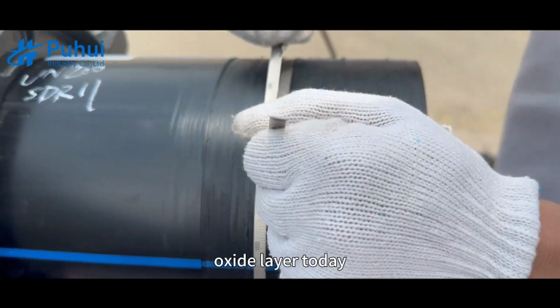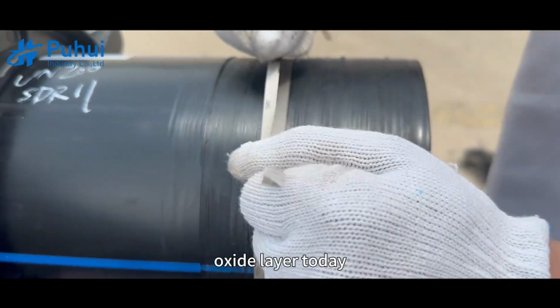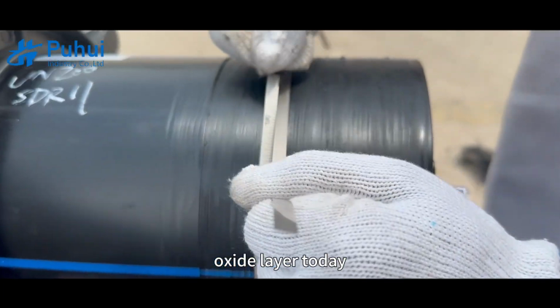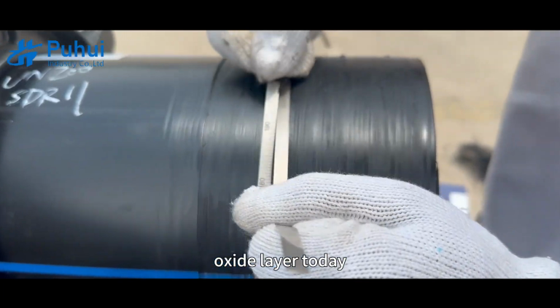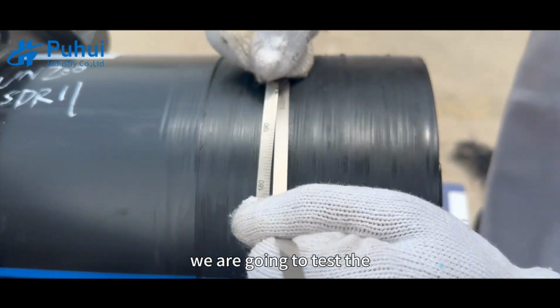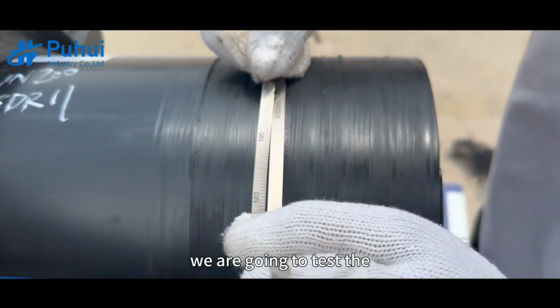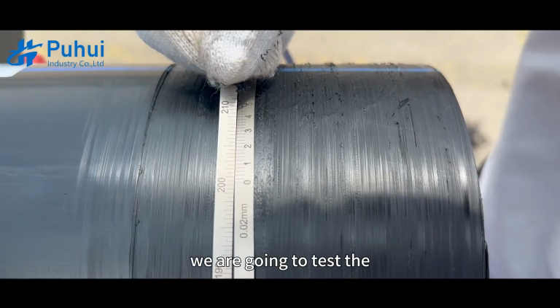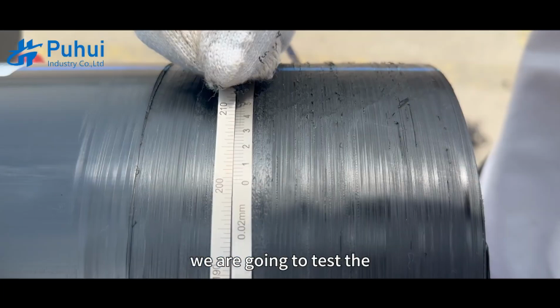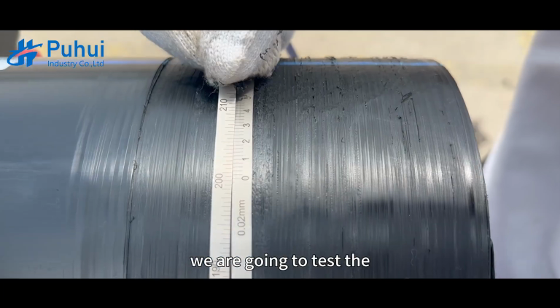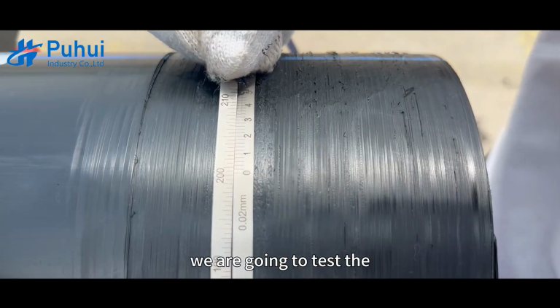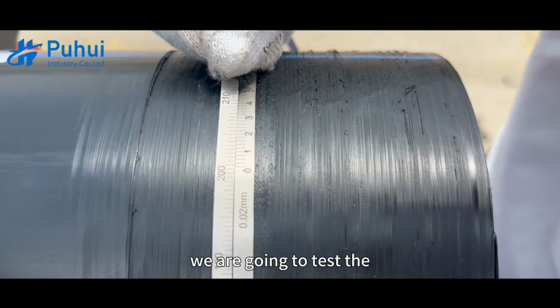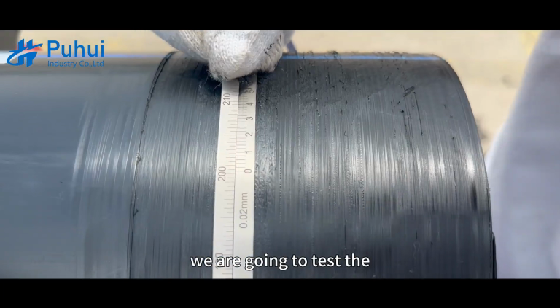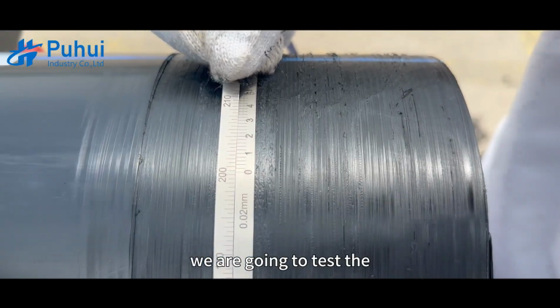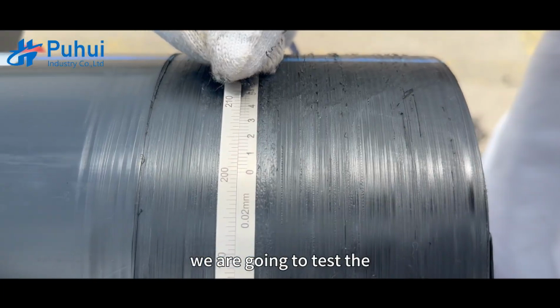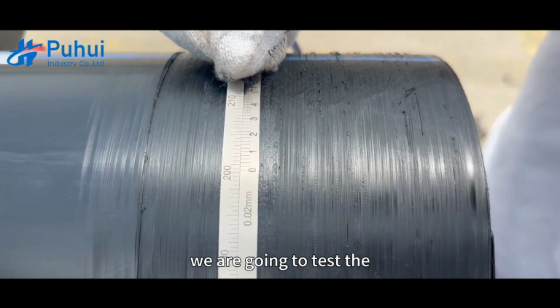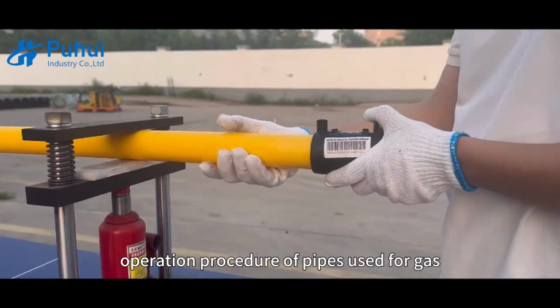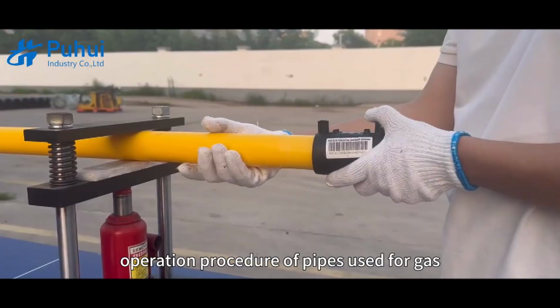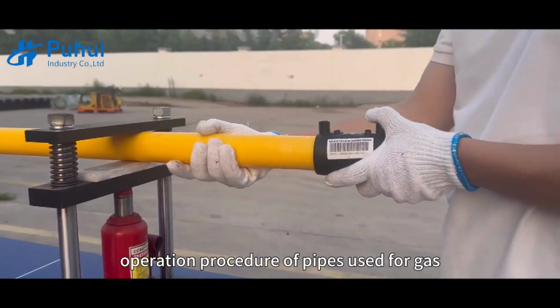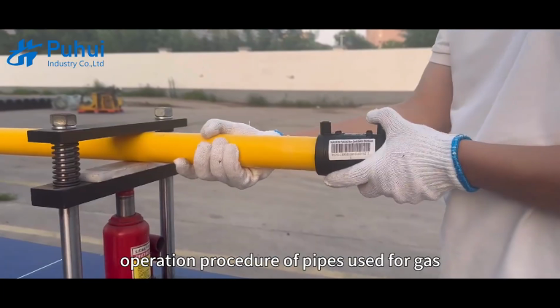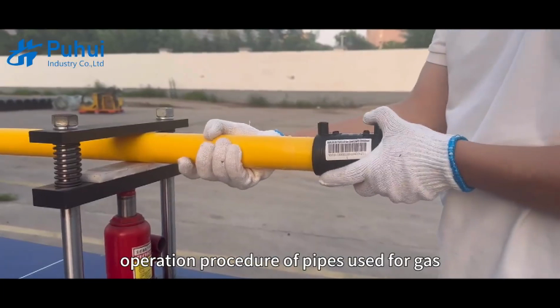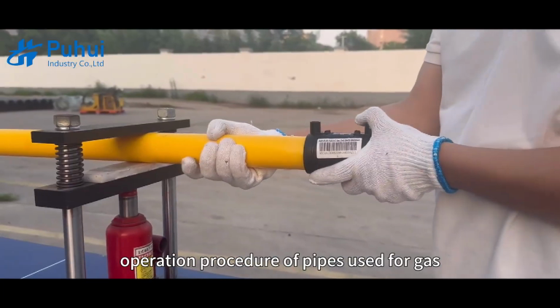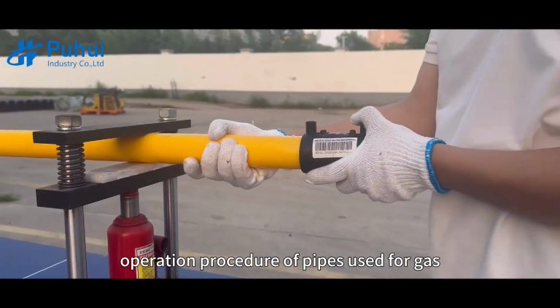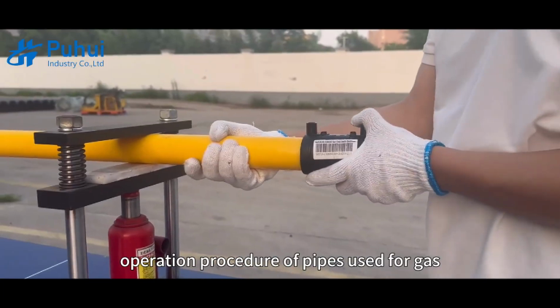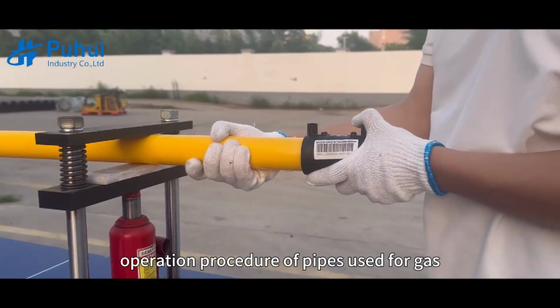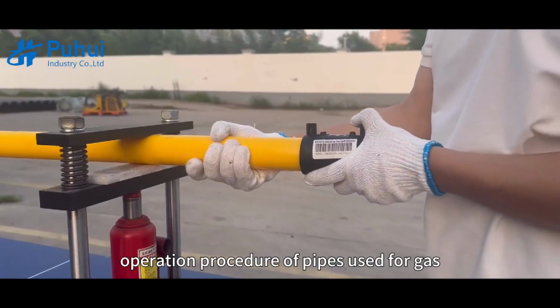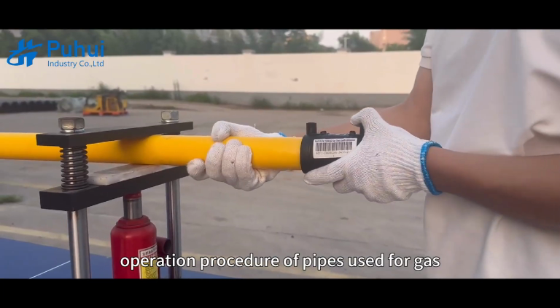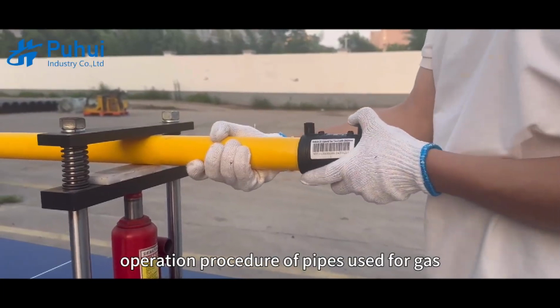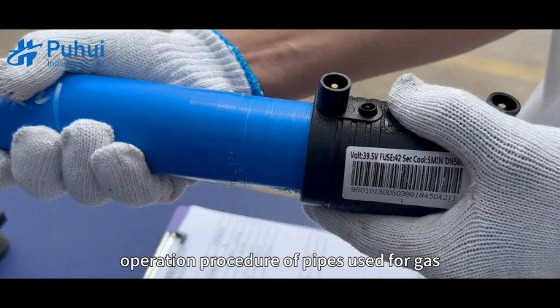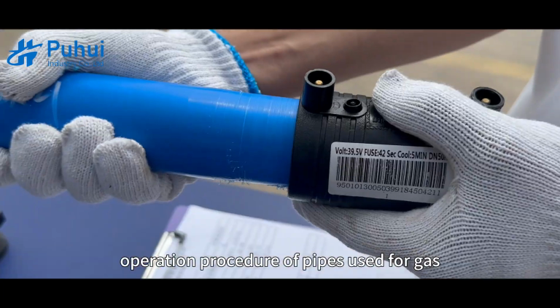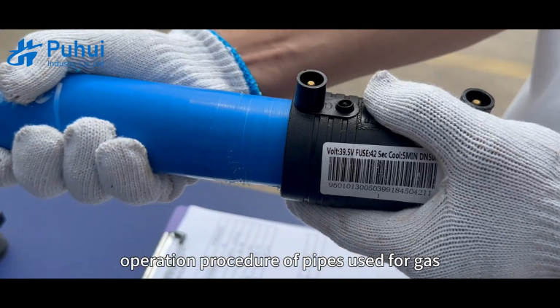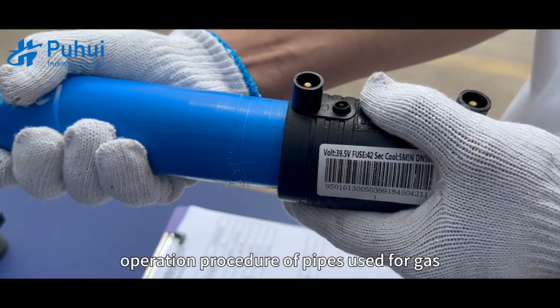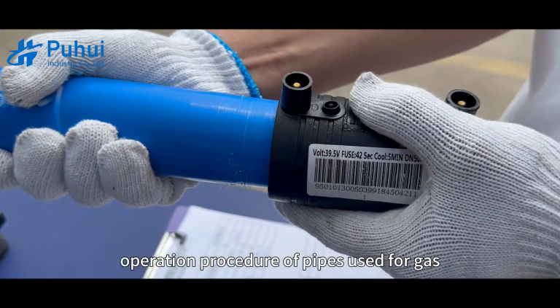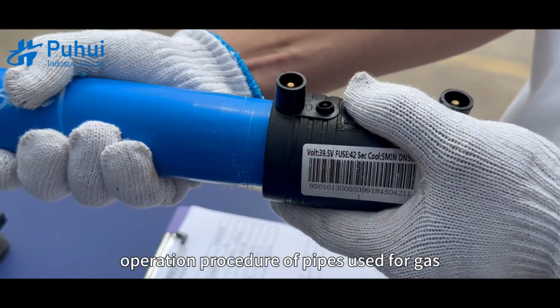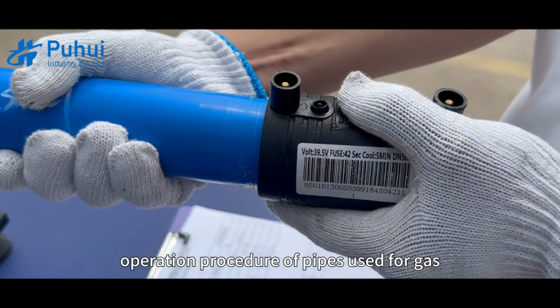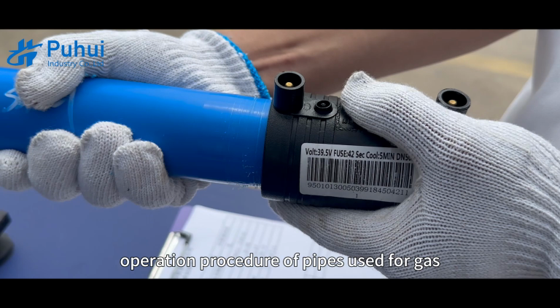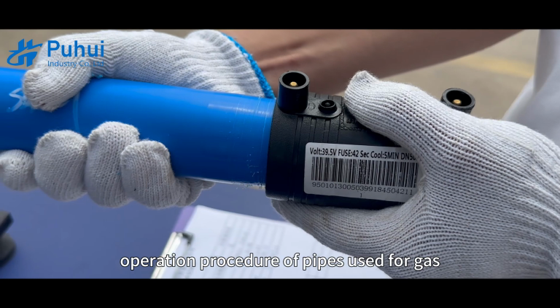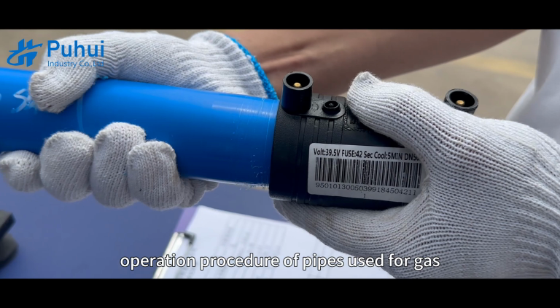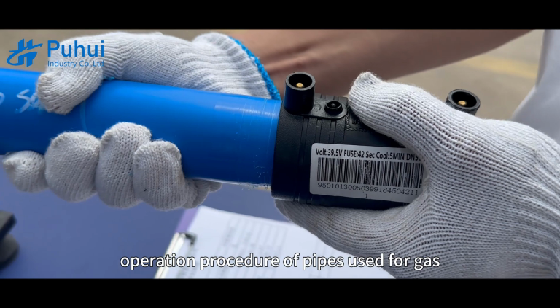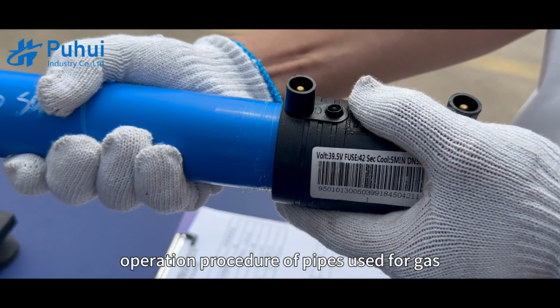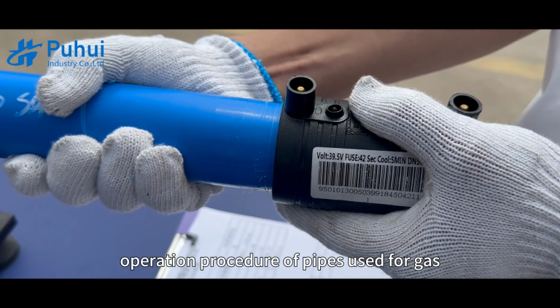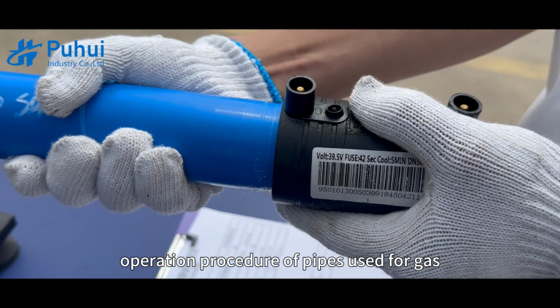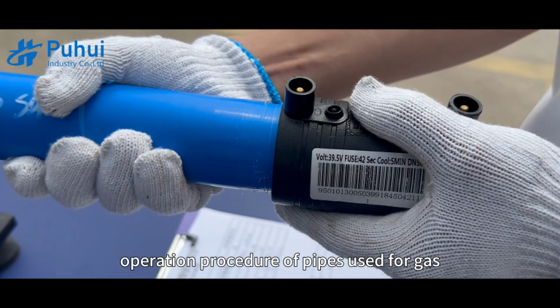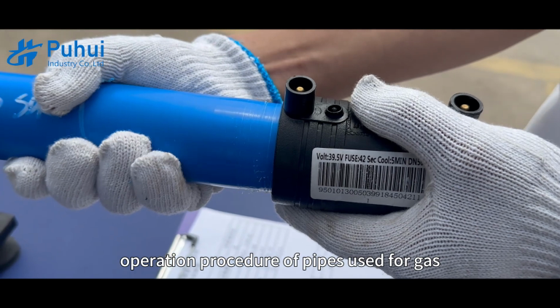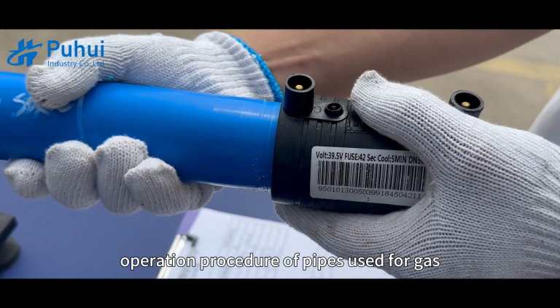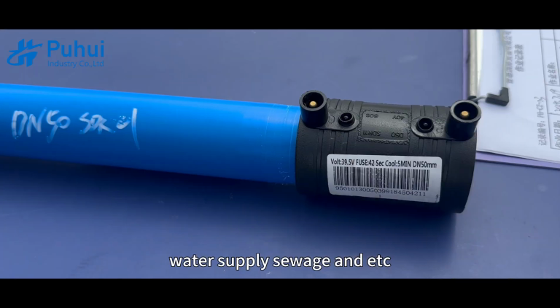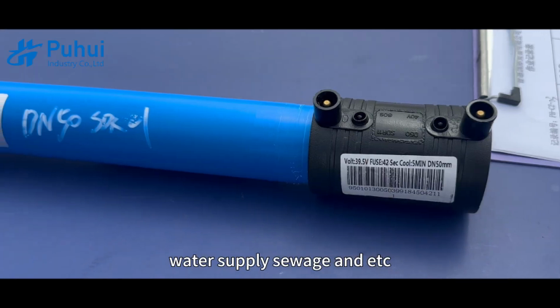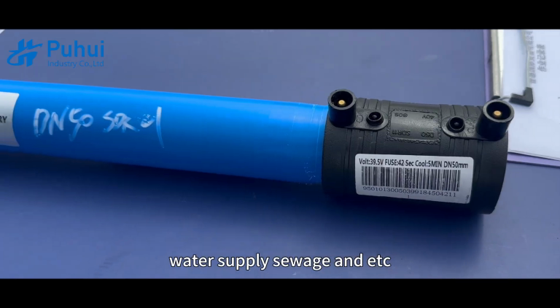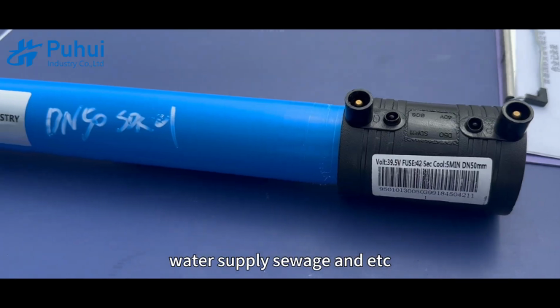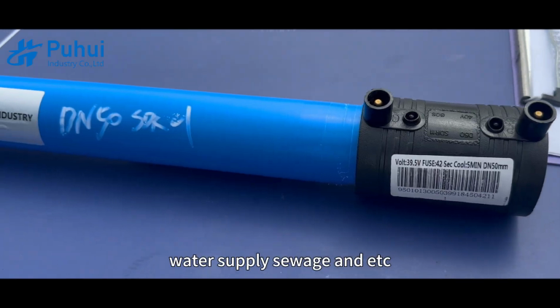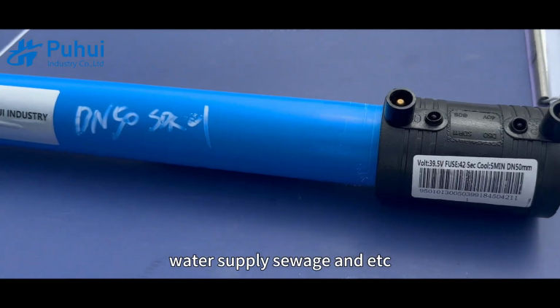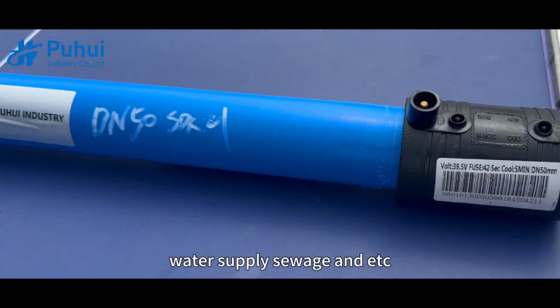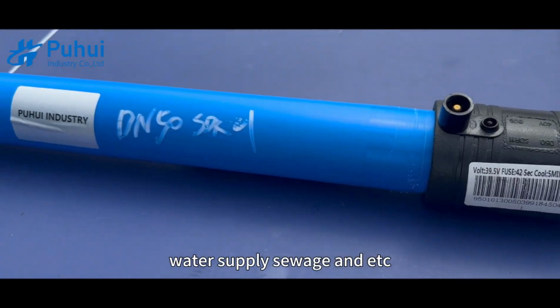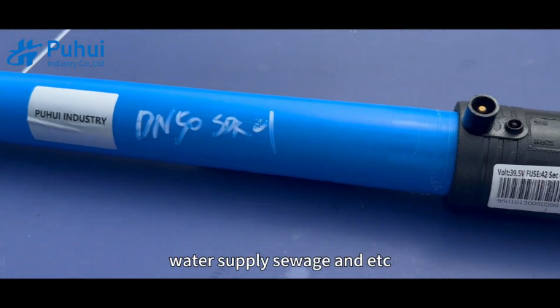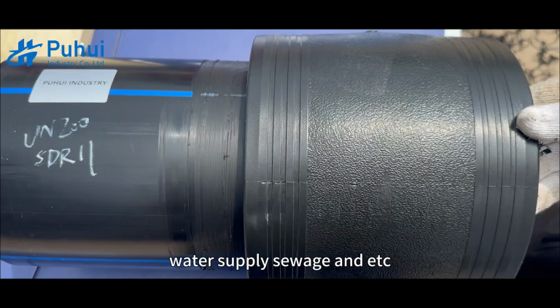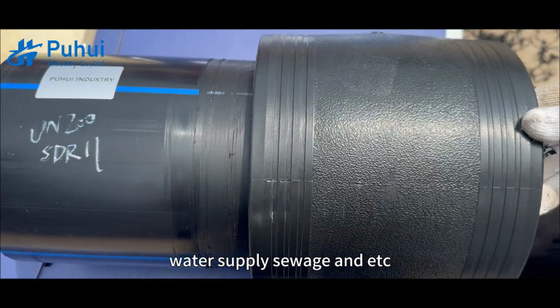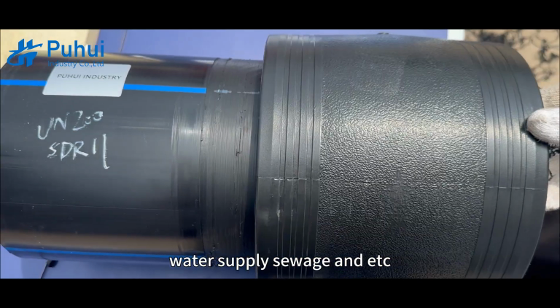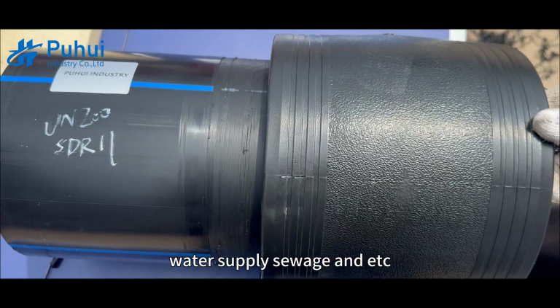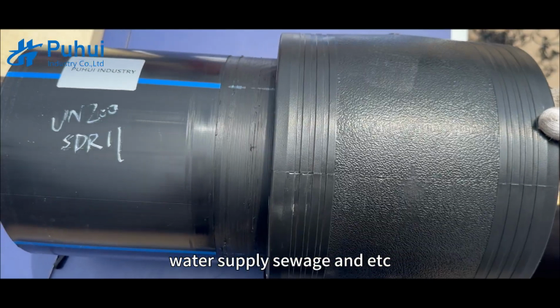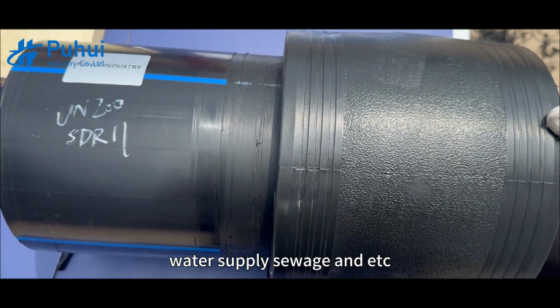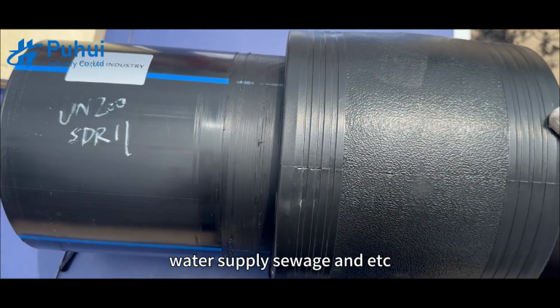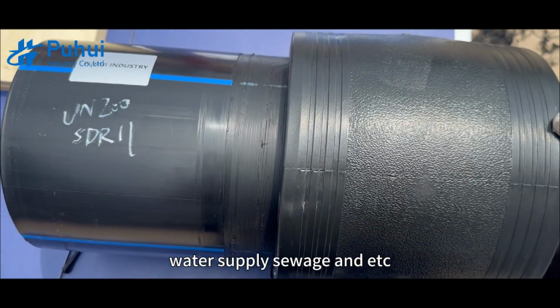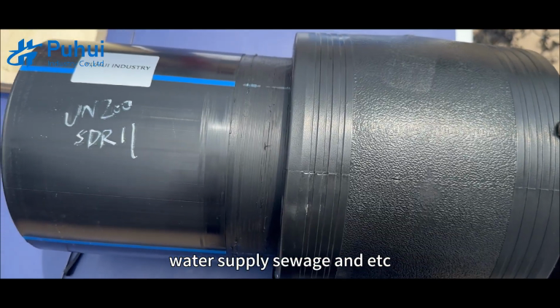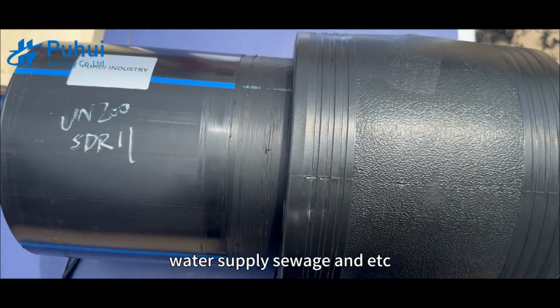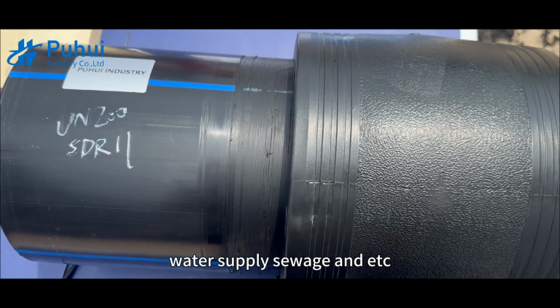Today we are going to test the operation procedure of pipes used for gas, water supply, sewage, and more.